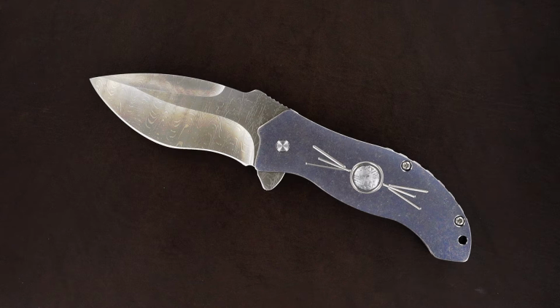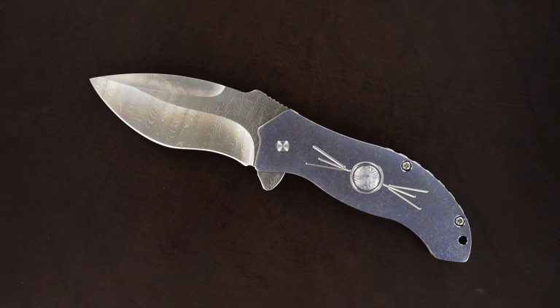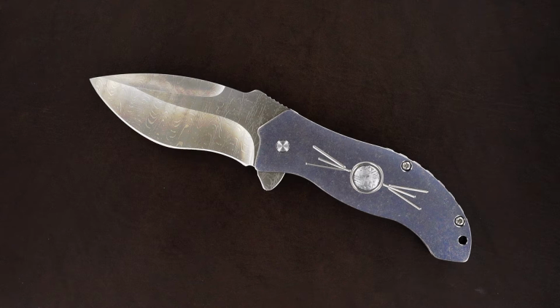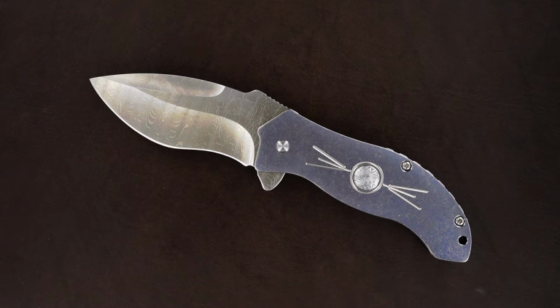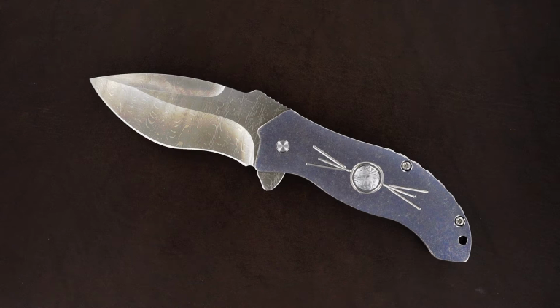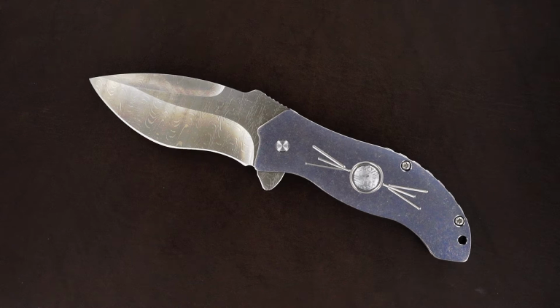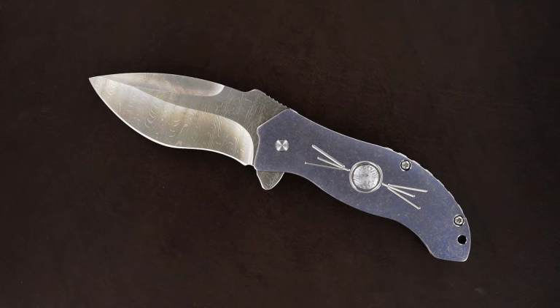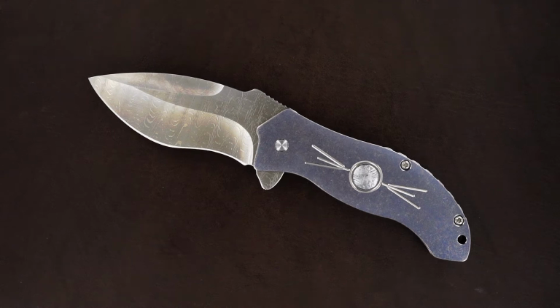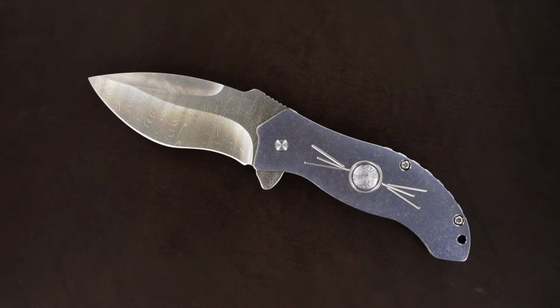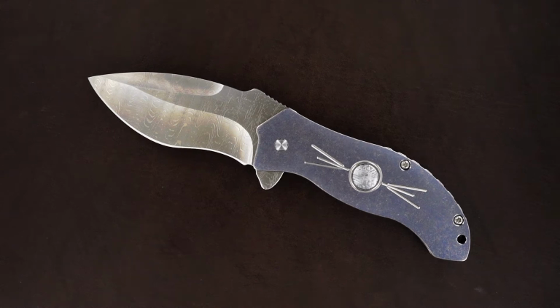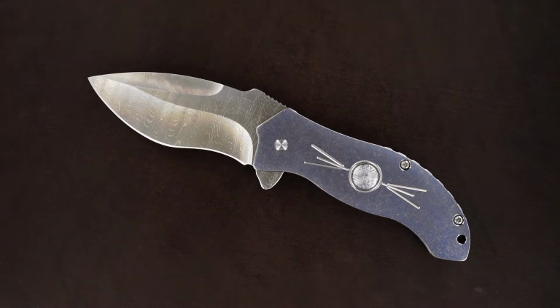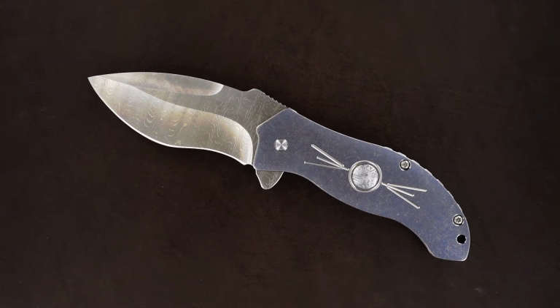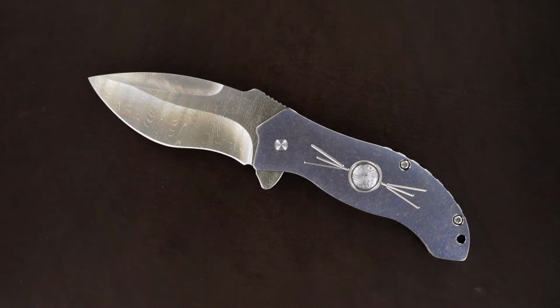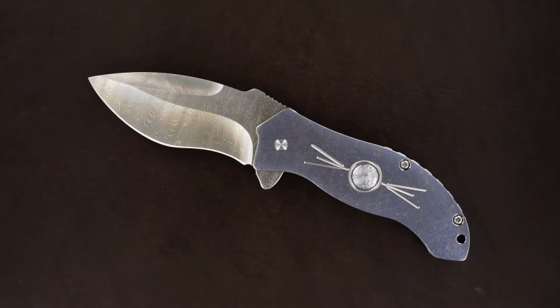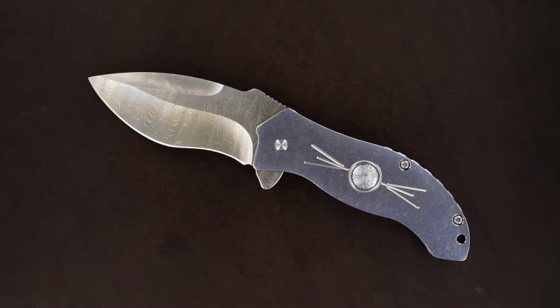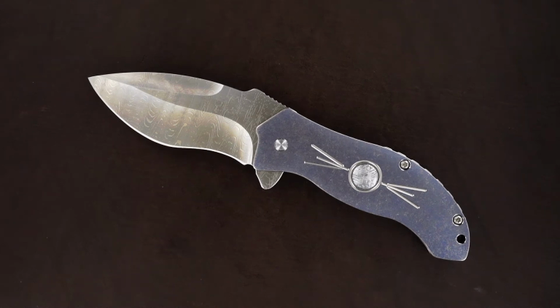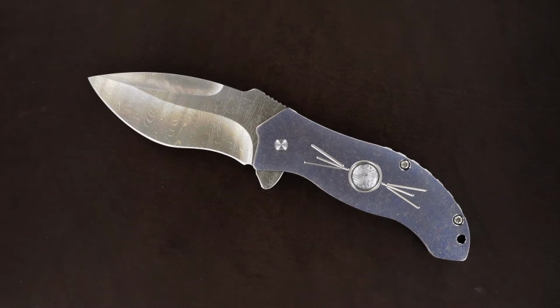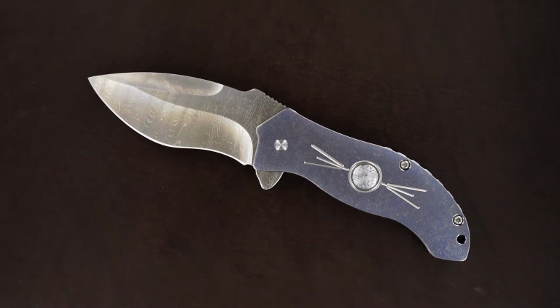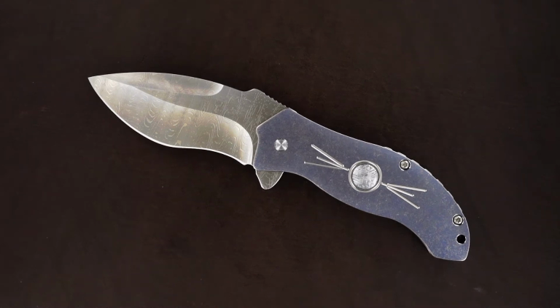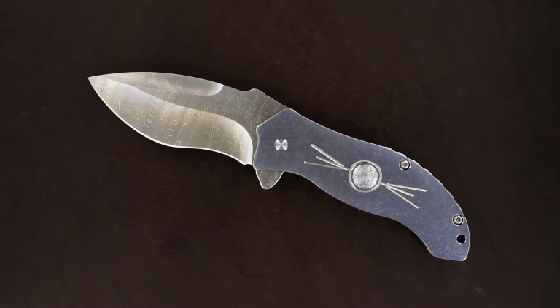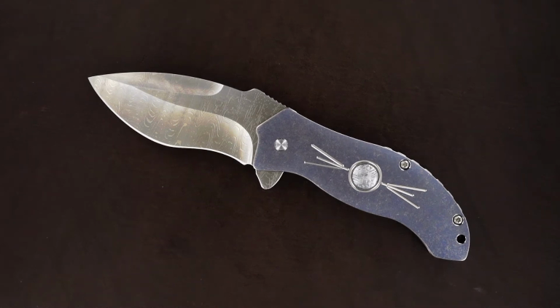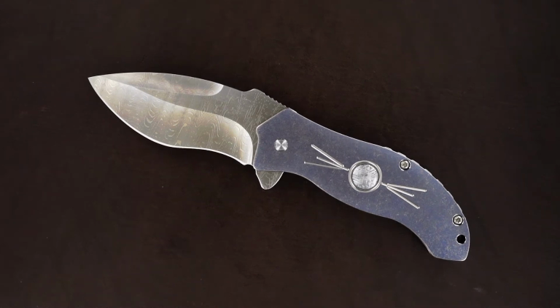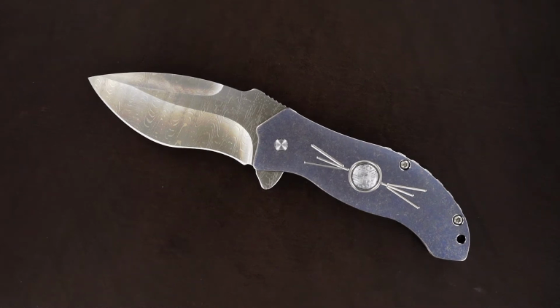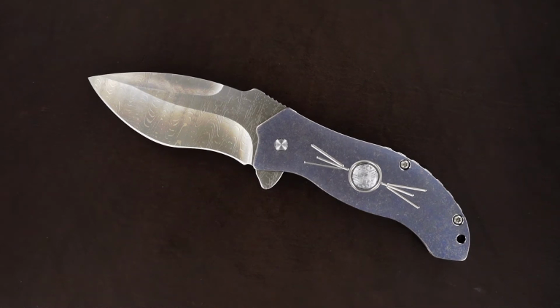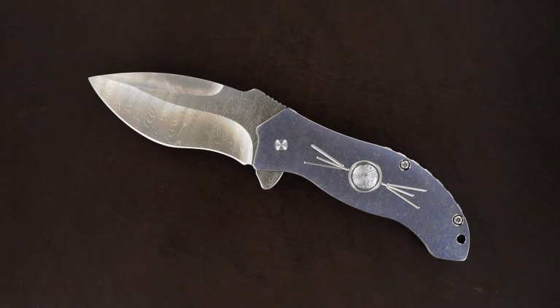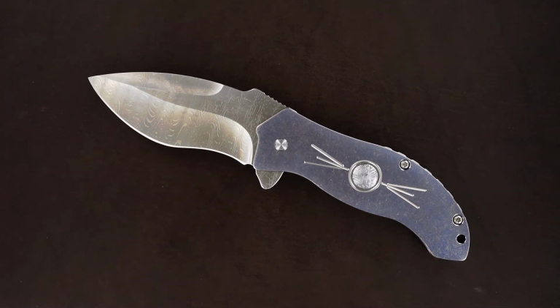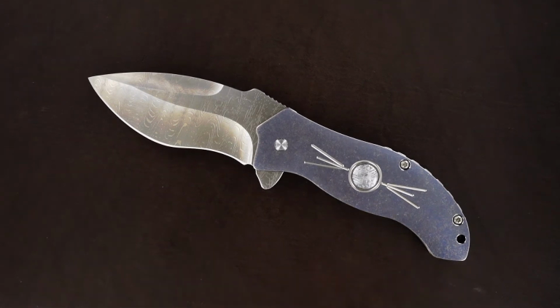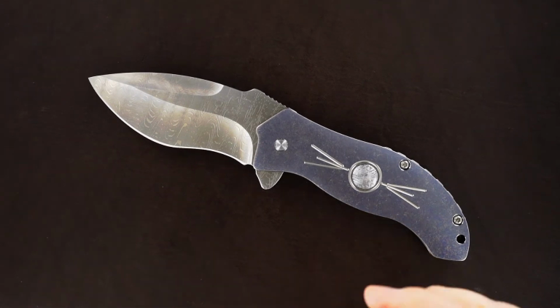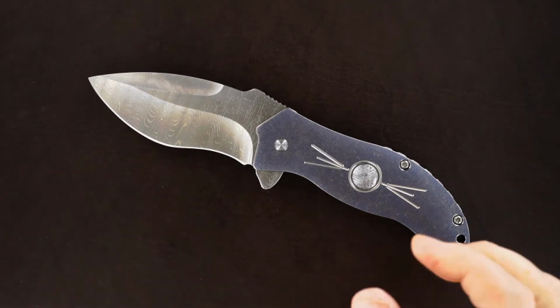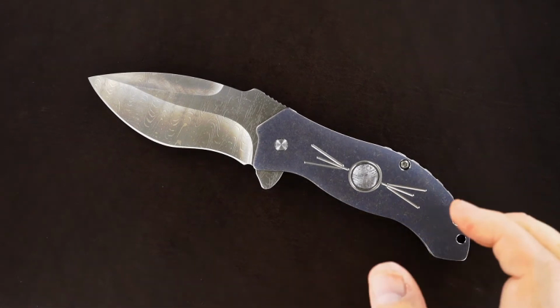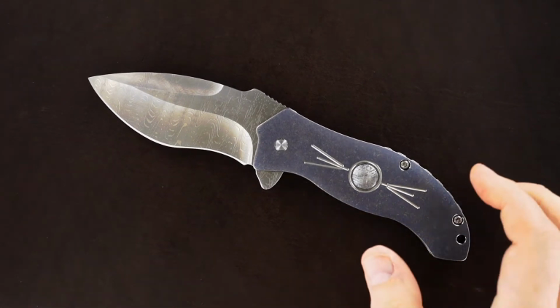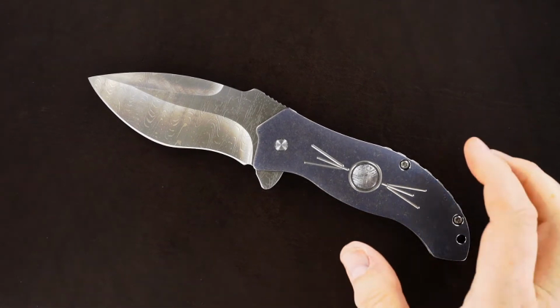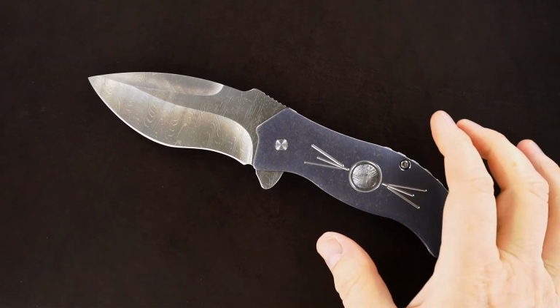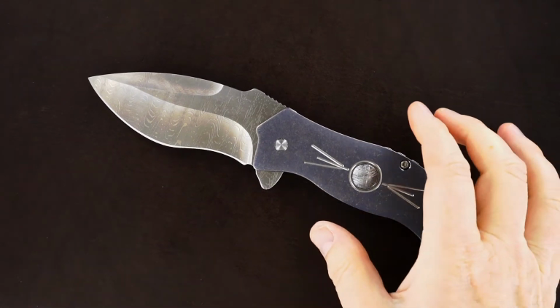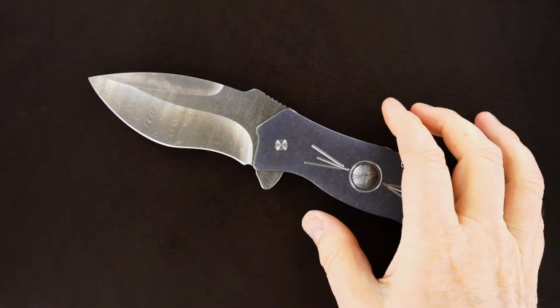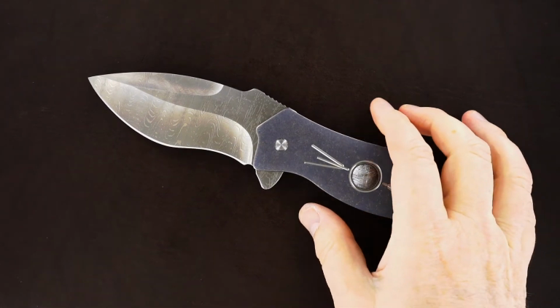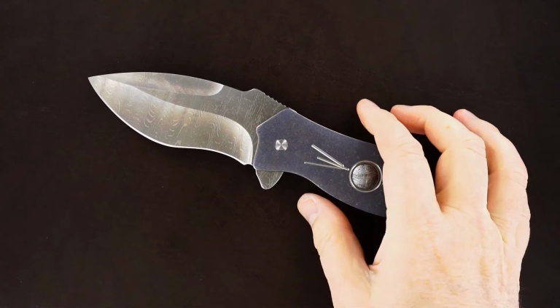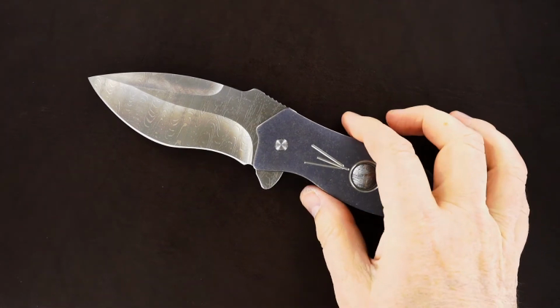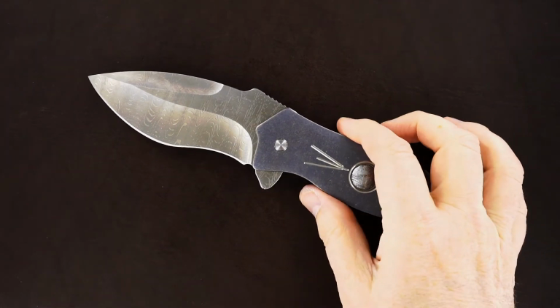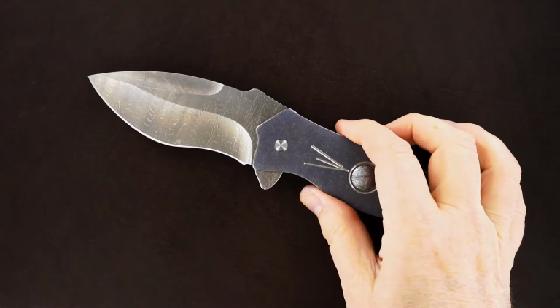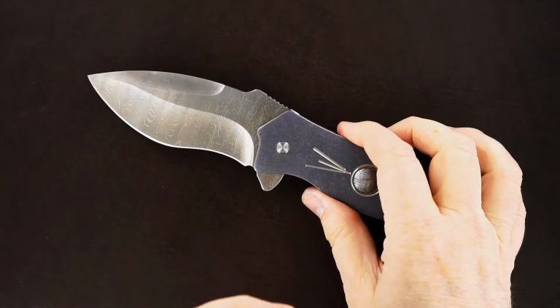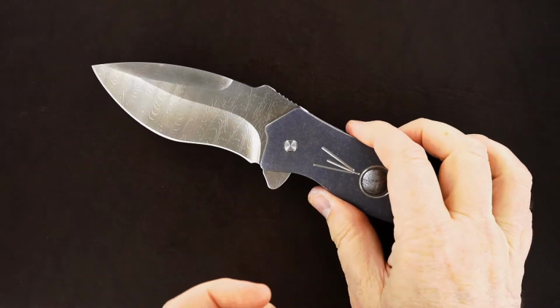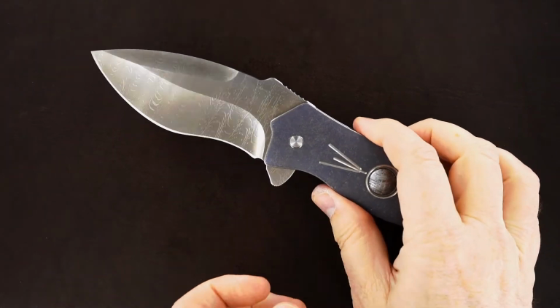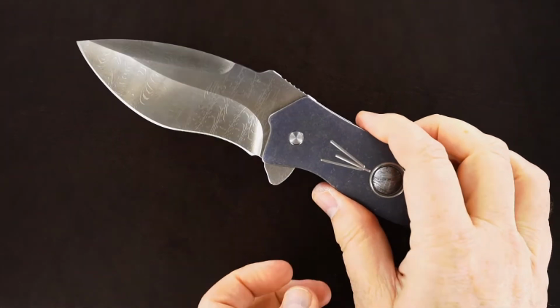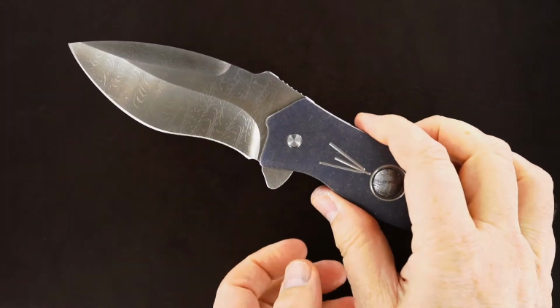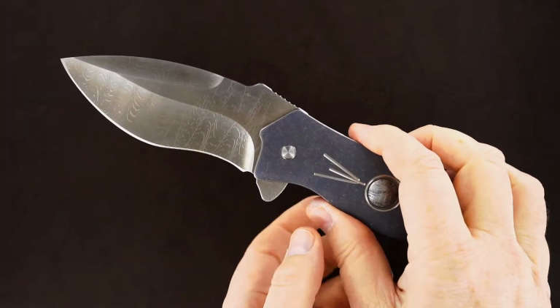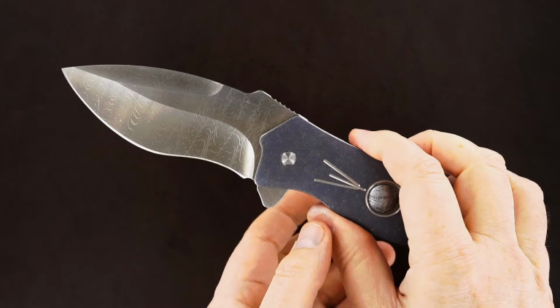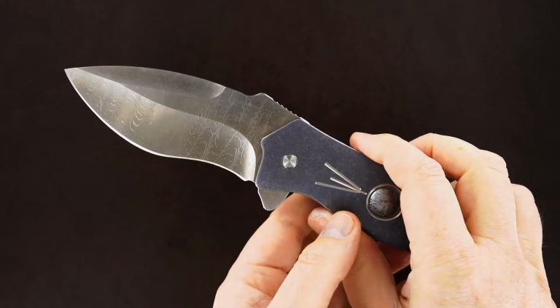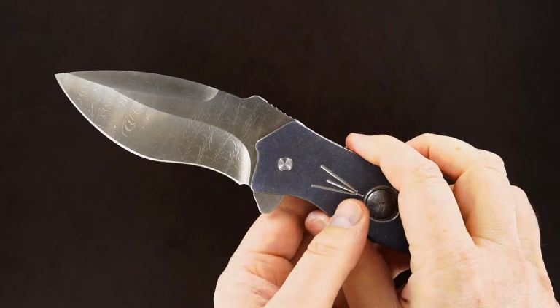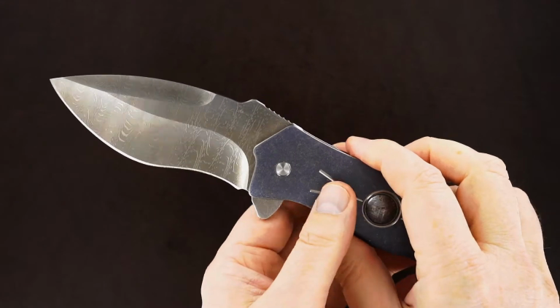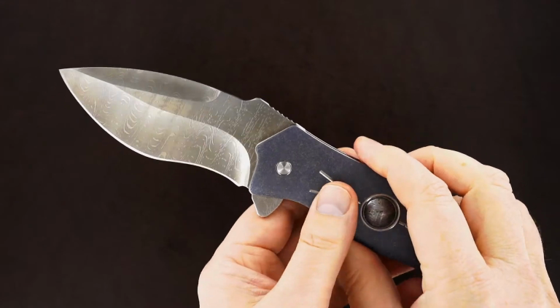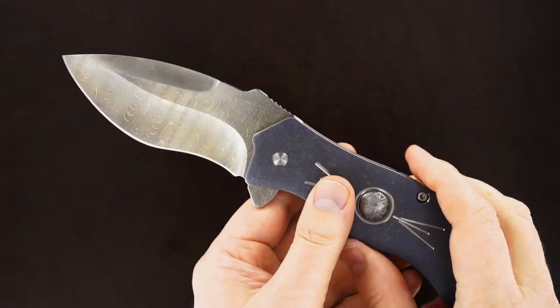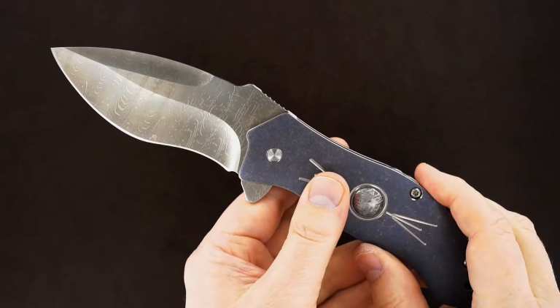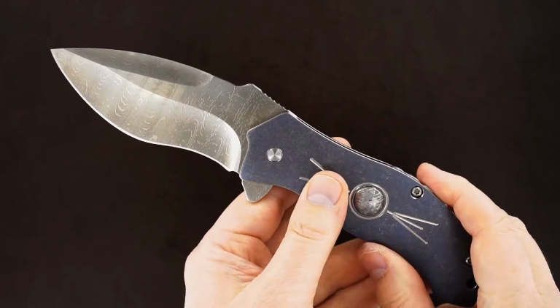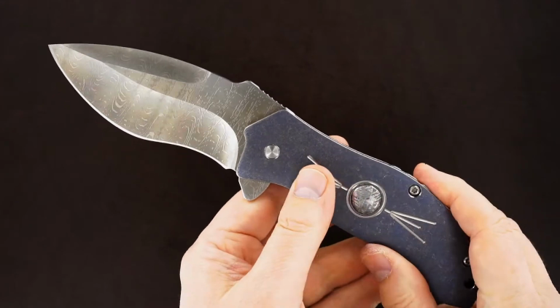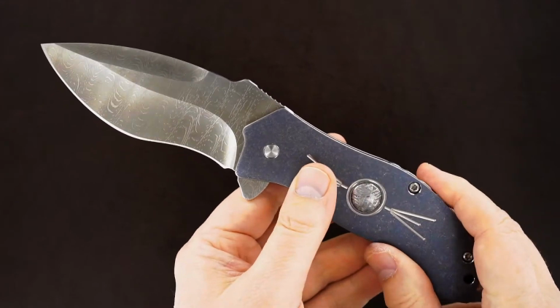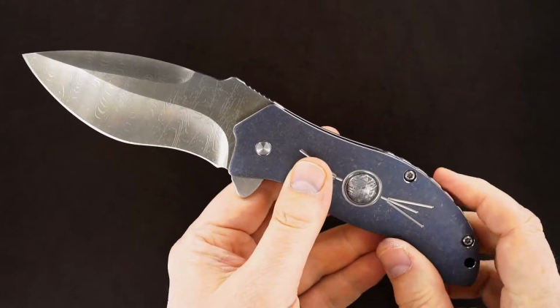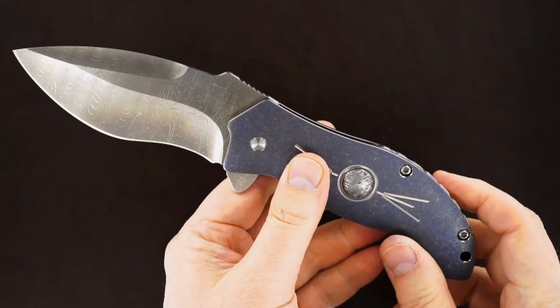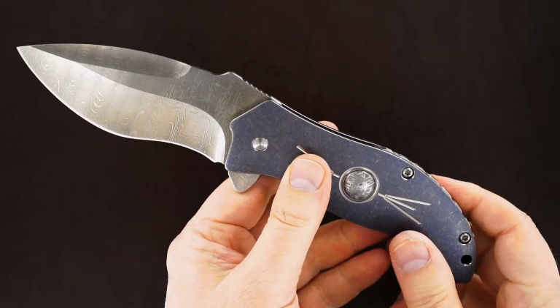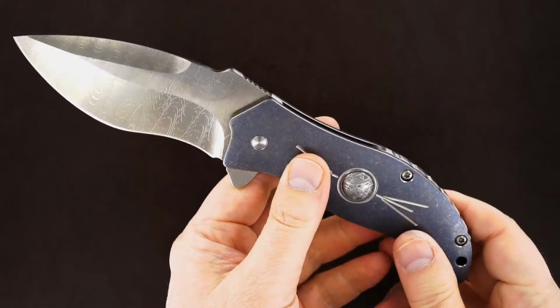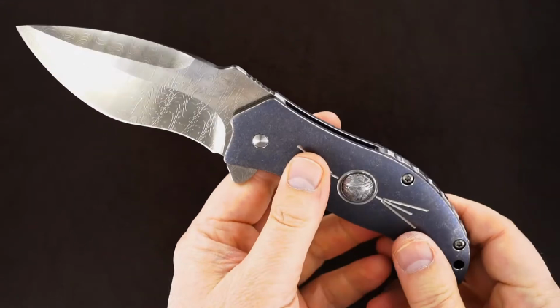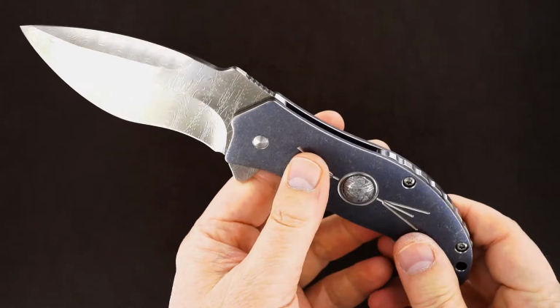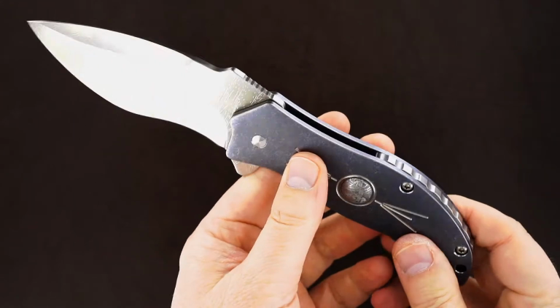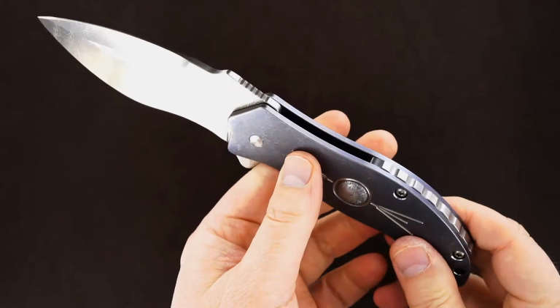Hey guys, got a beauty here. It's a Jim Burke Resurrection Flipper.